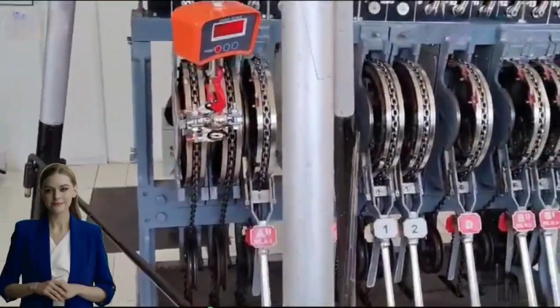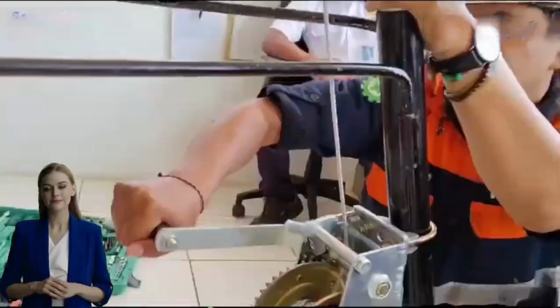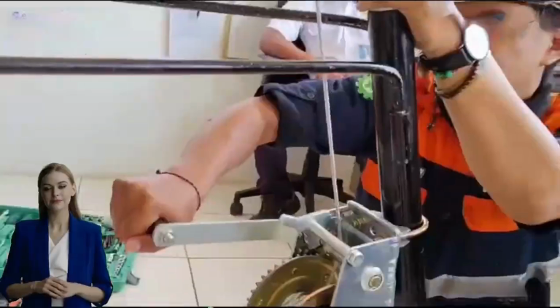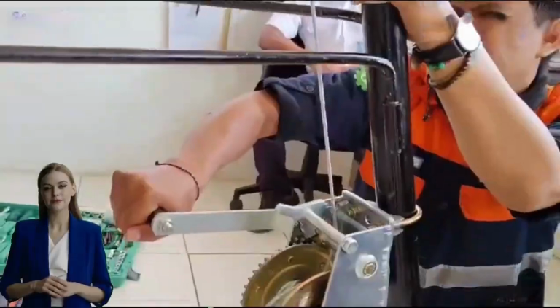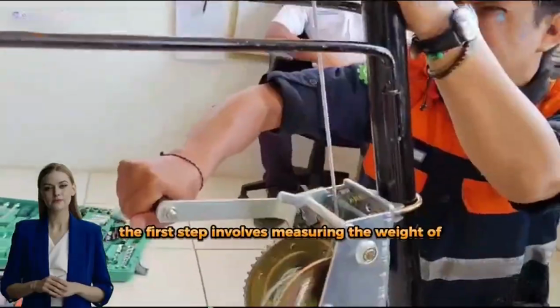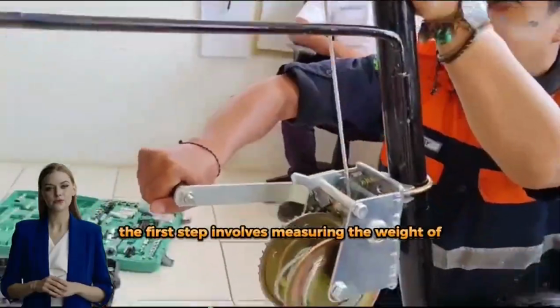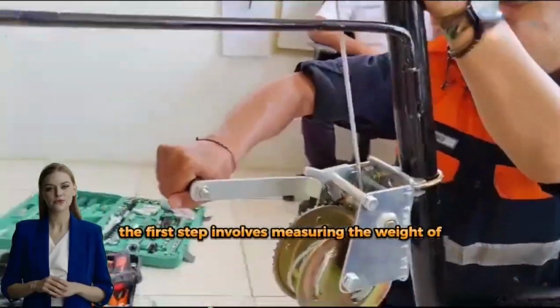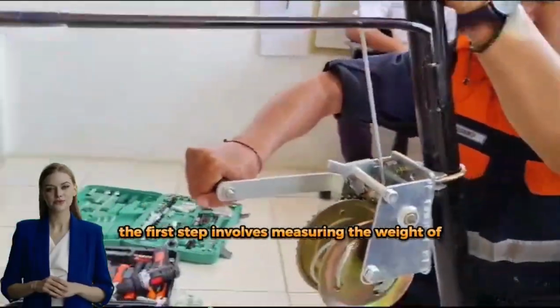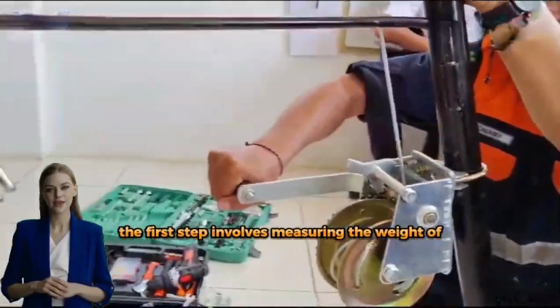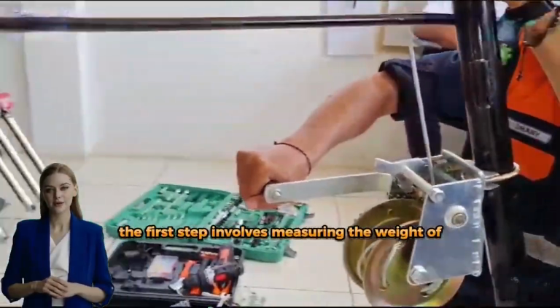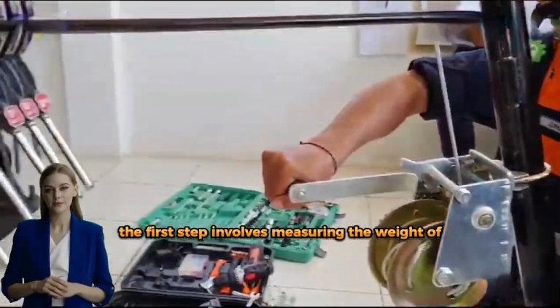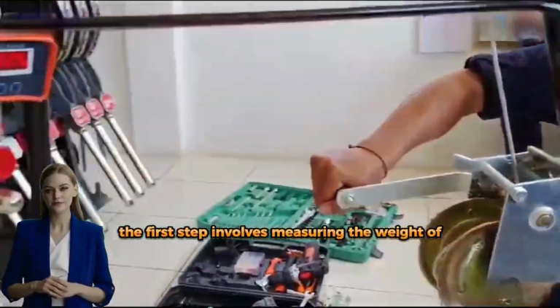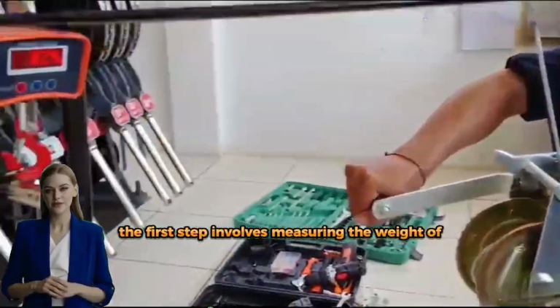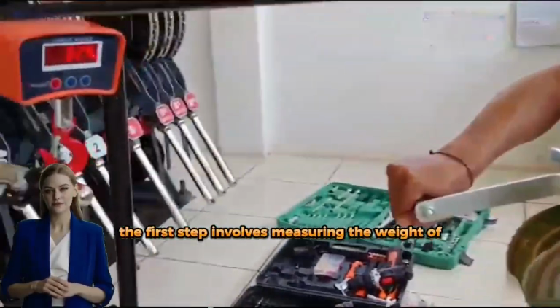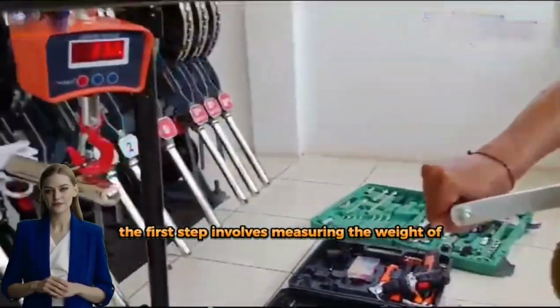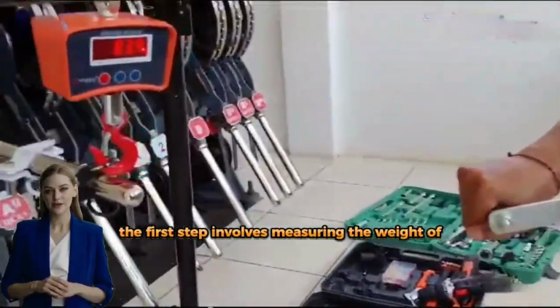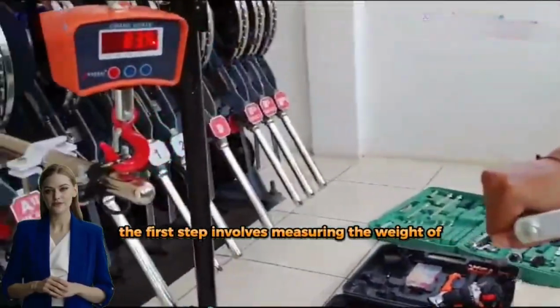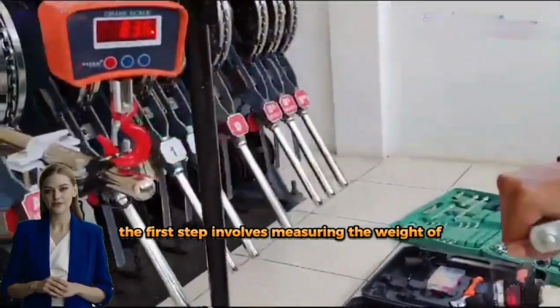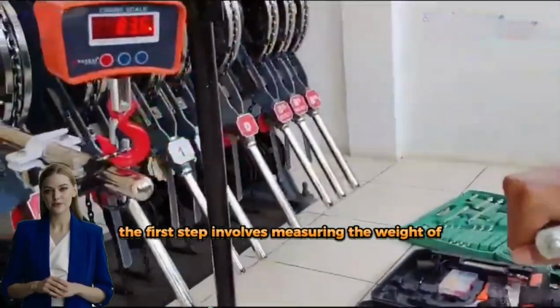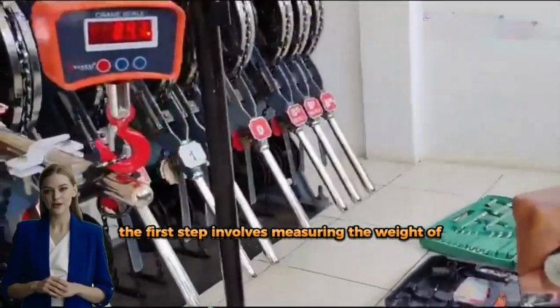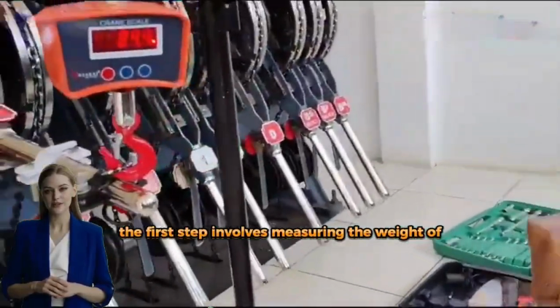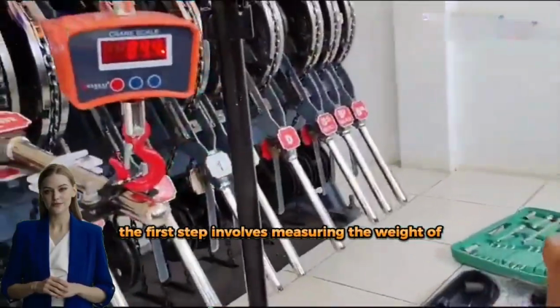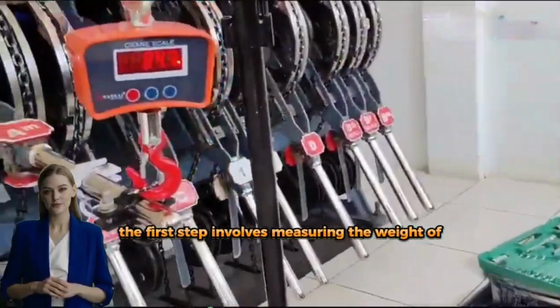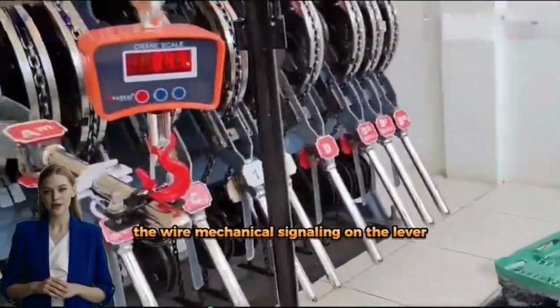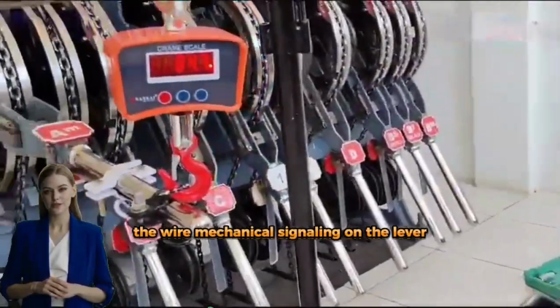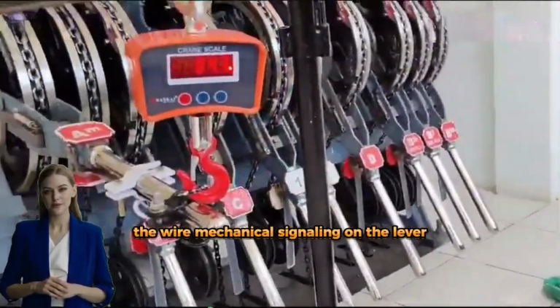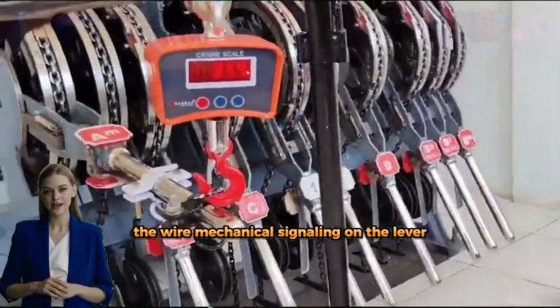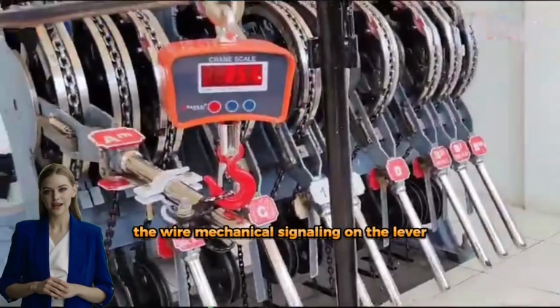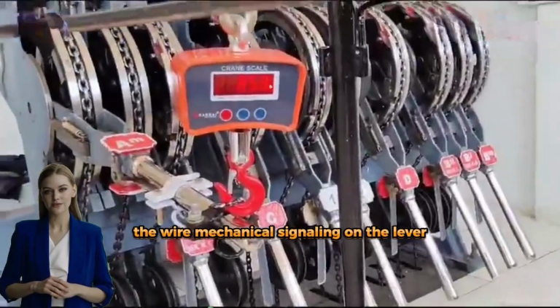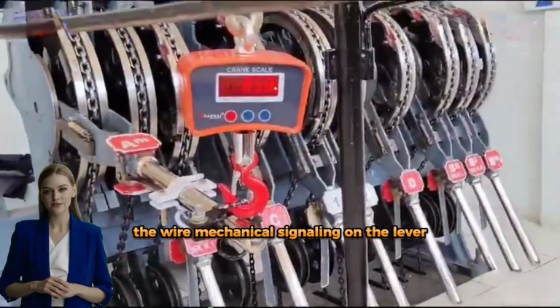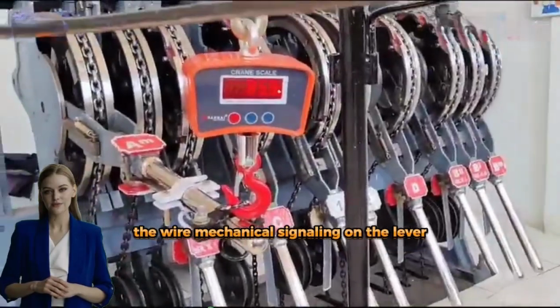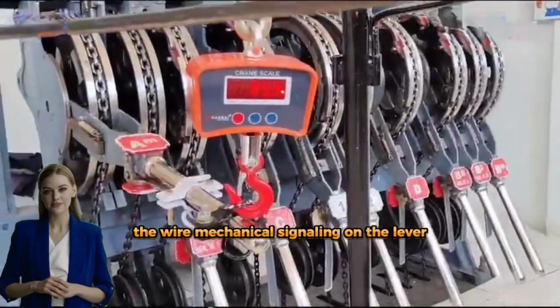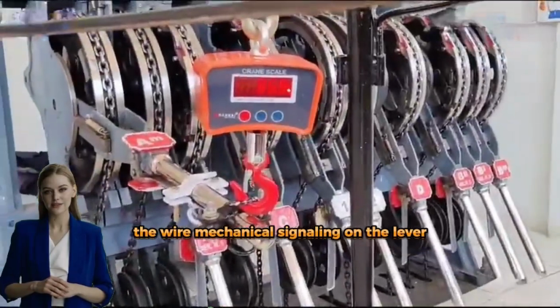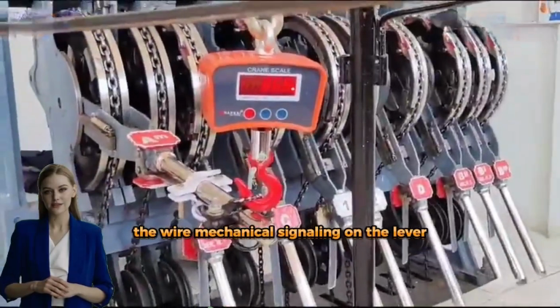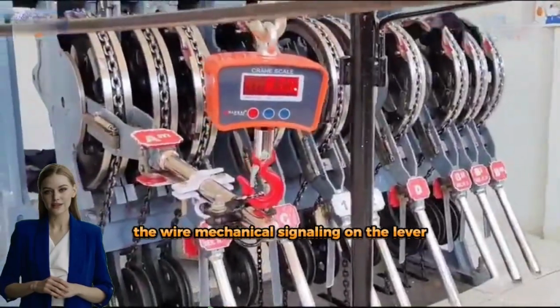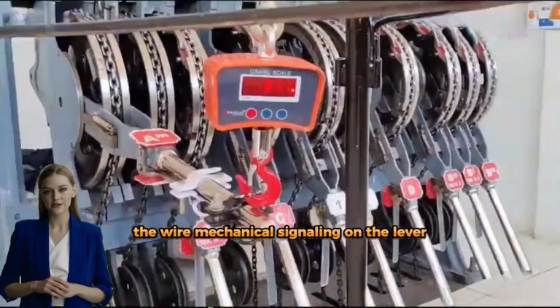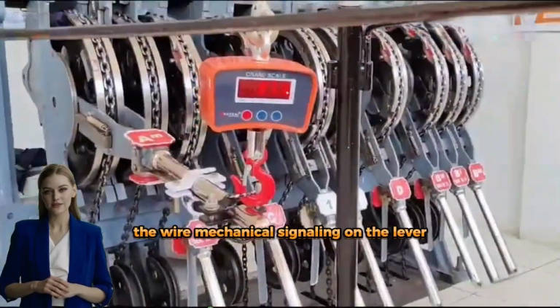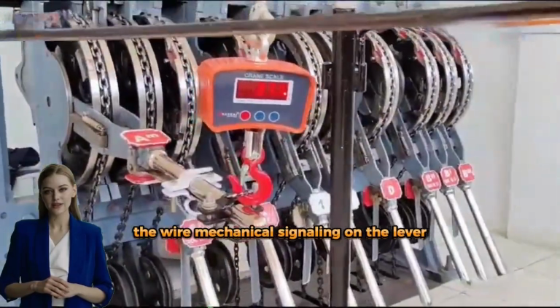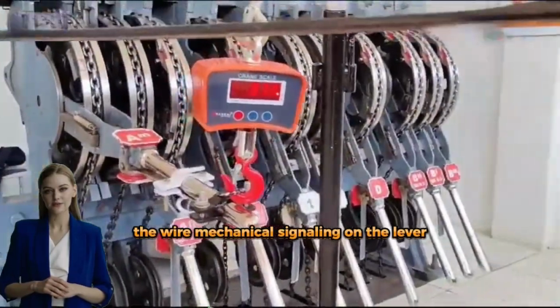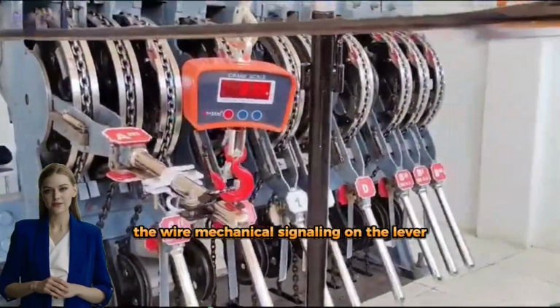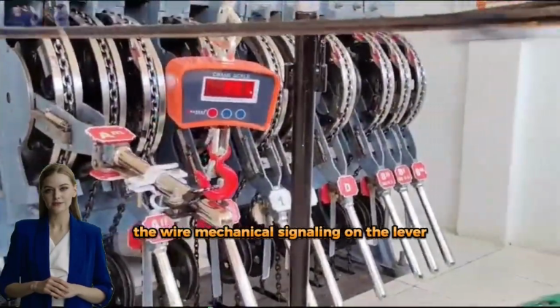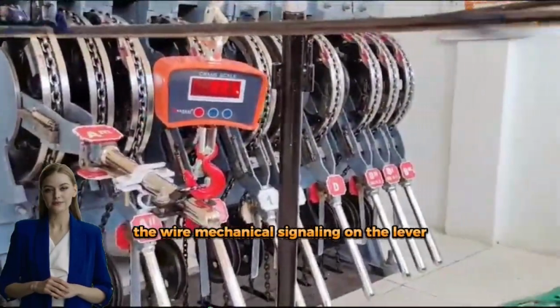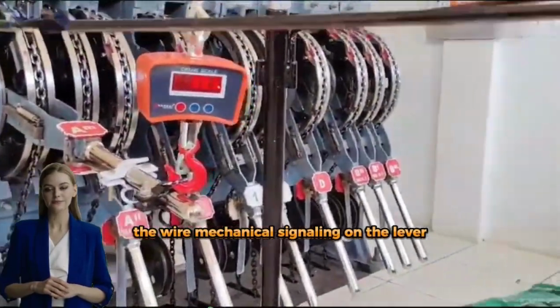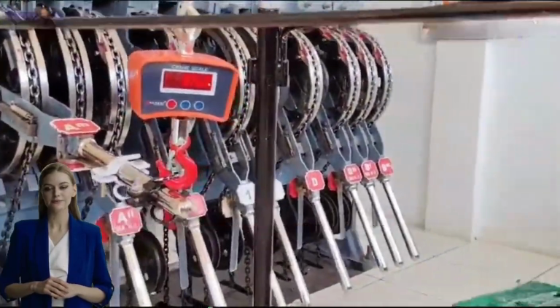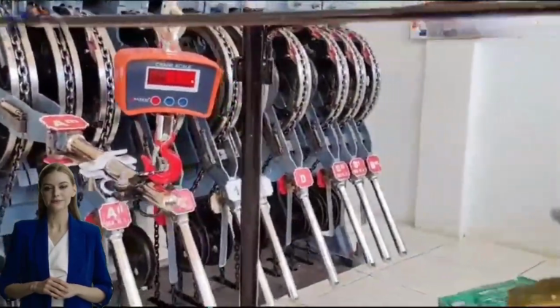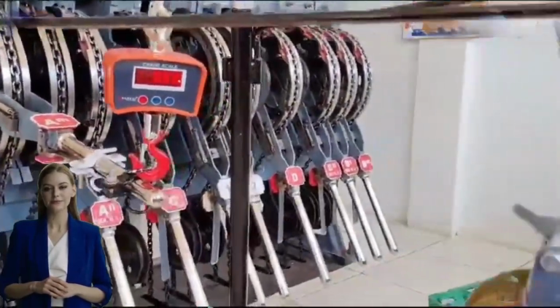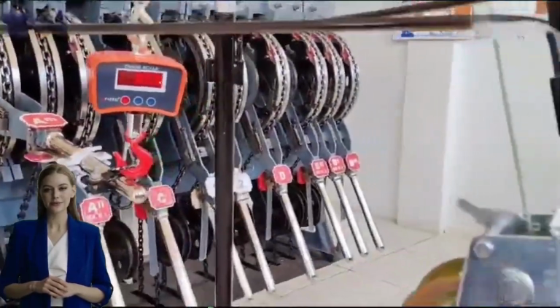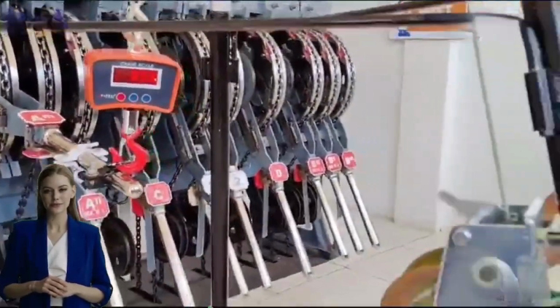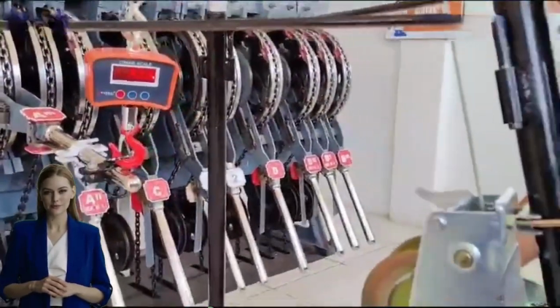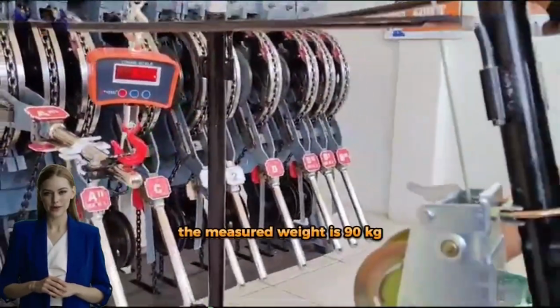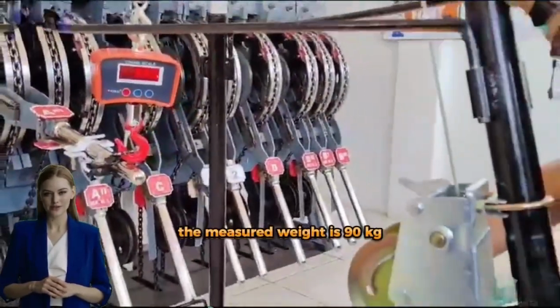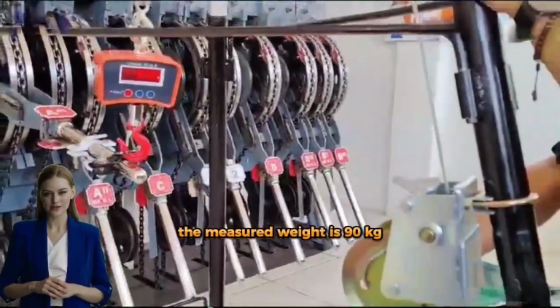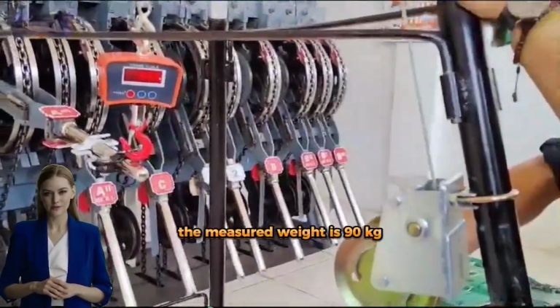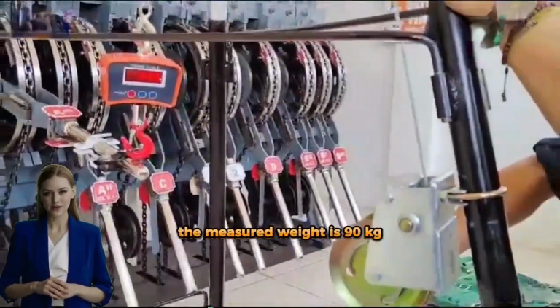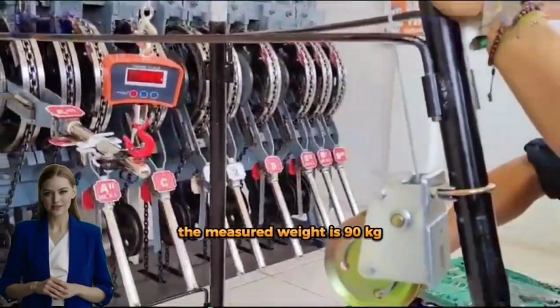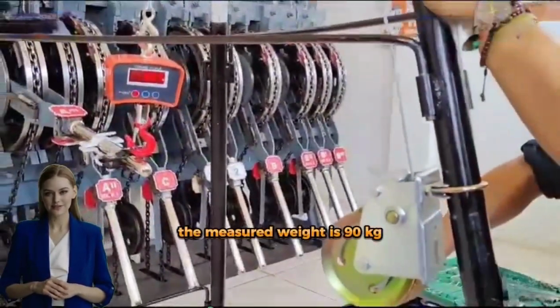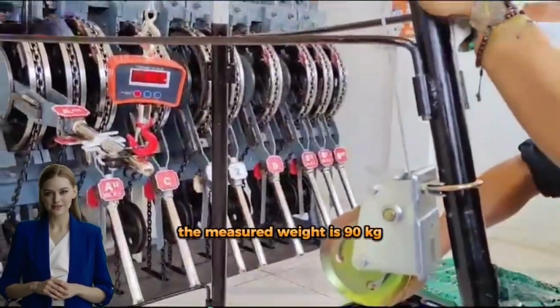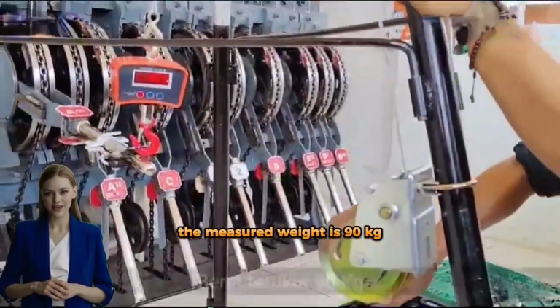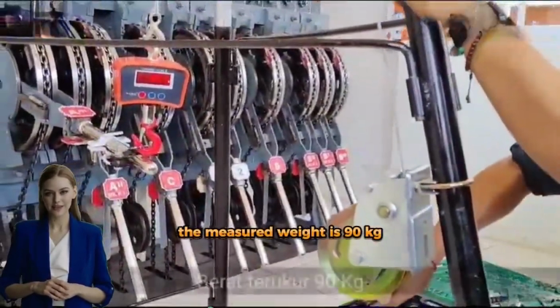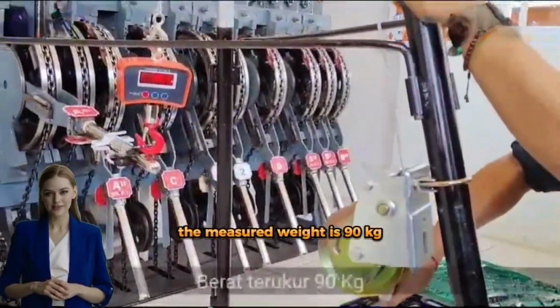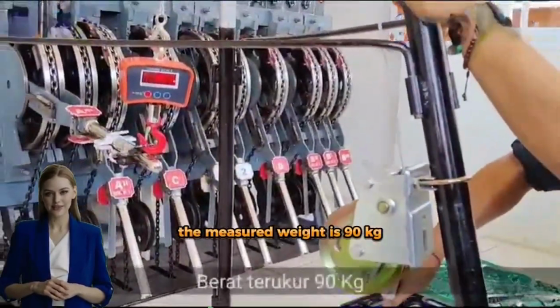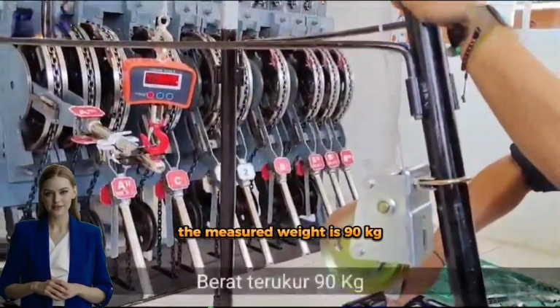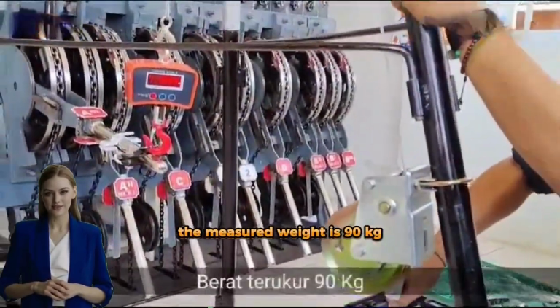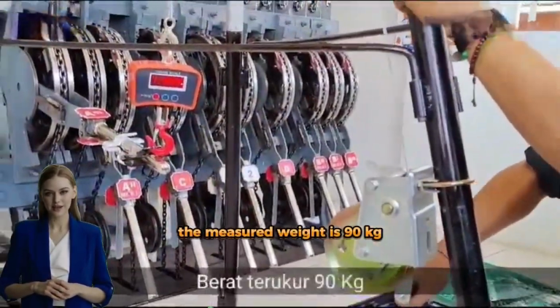The first step involves measuring the weight of the wire mechanical signaling on the lever. The measured weight is 90 kilograms.